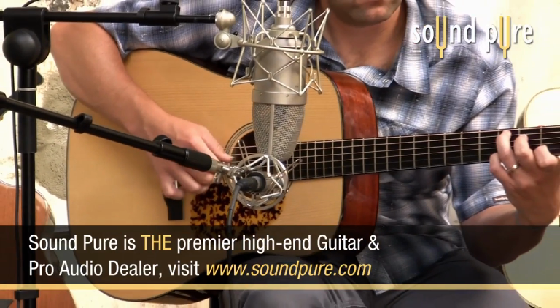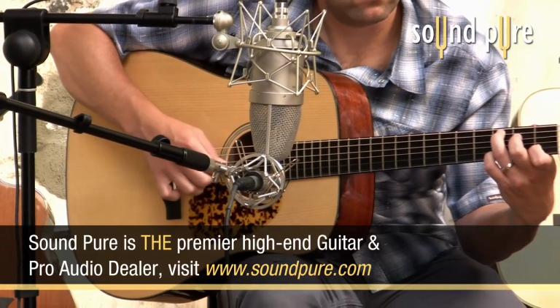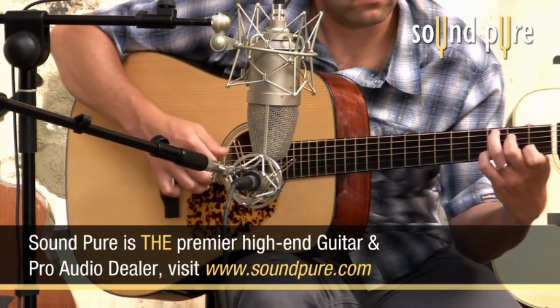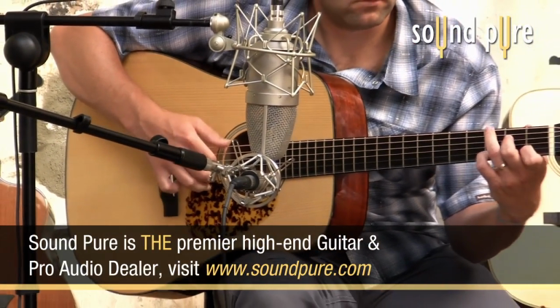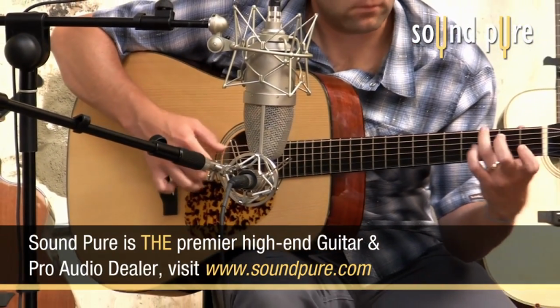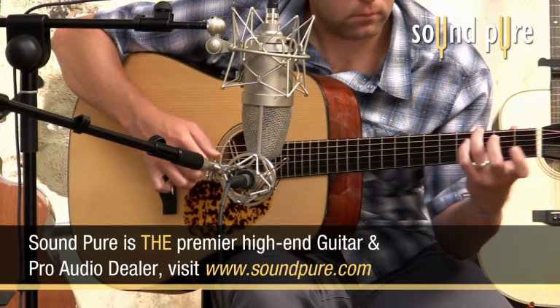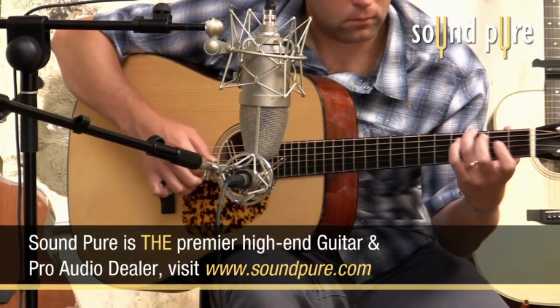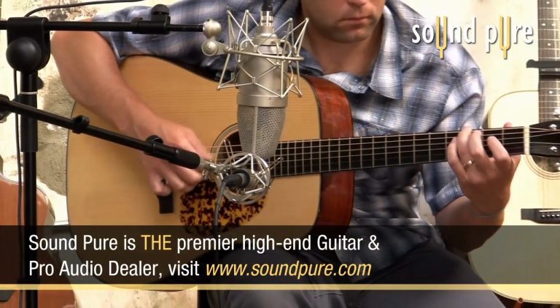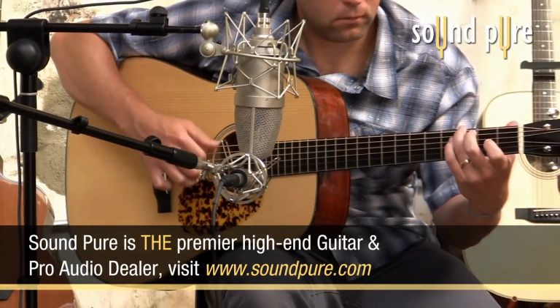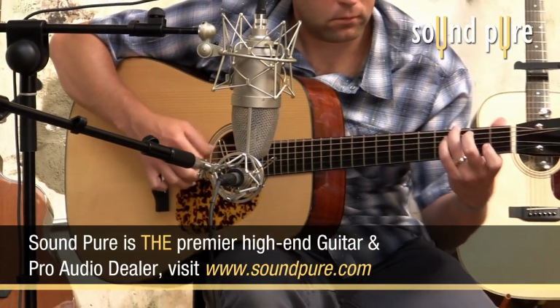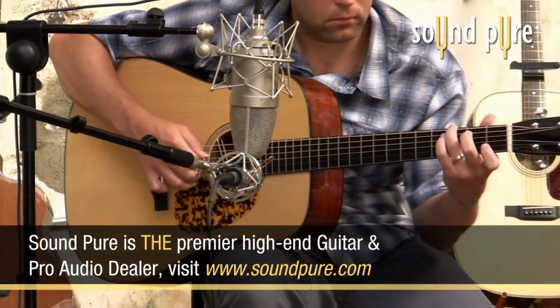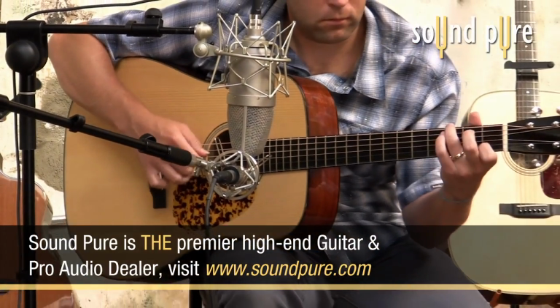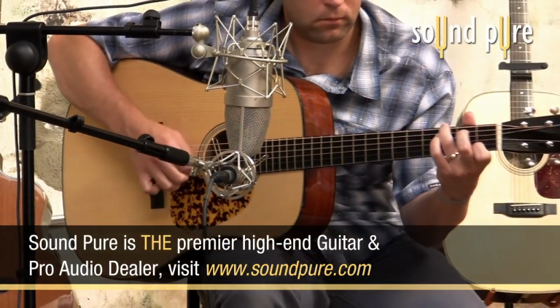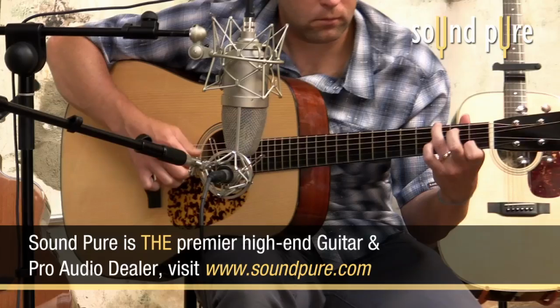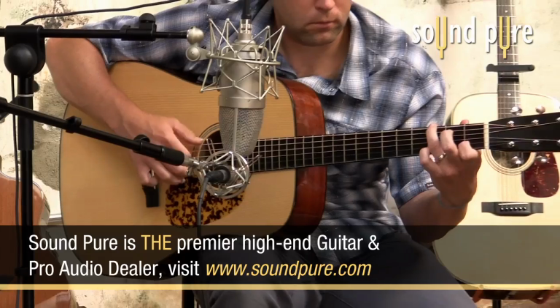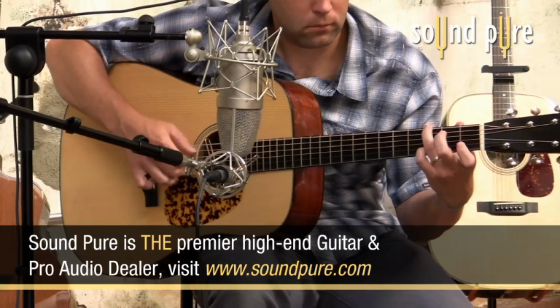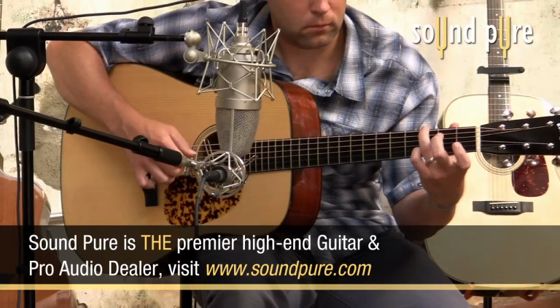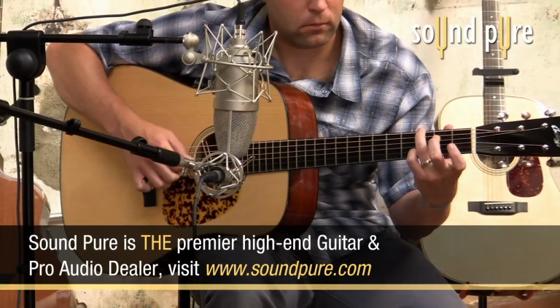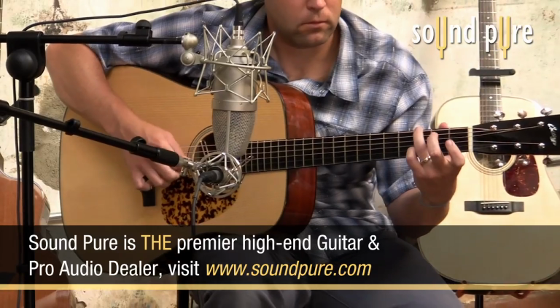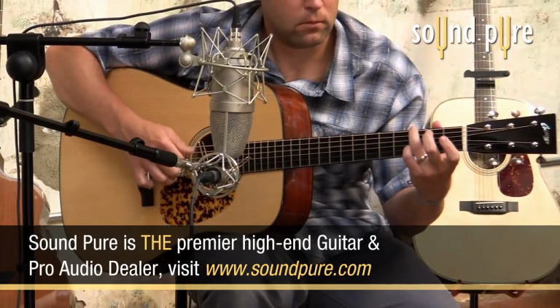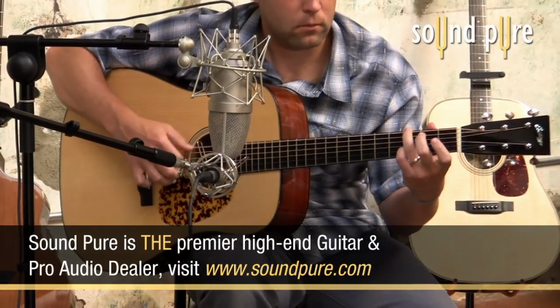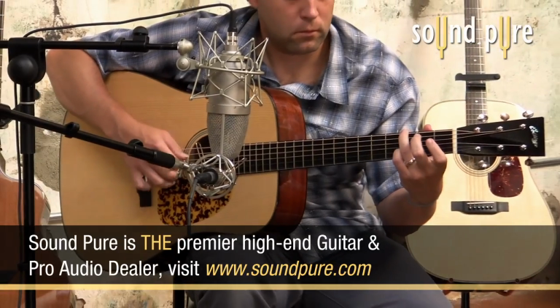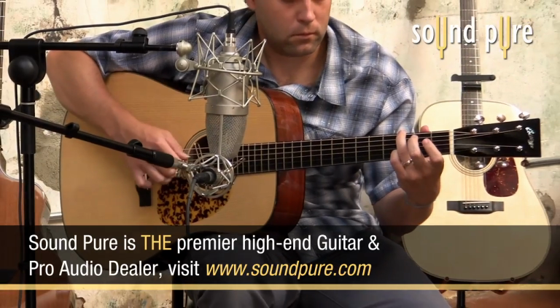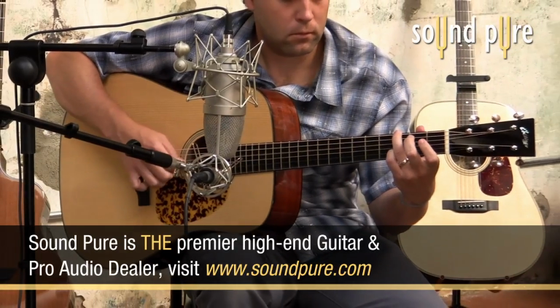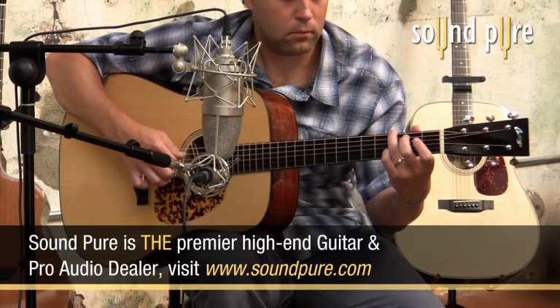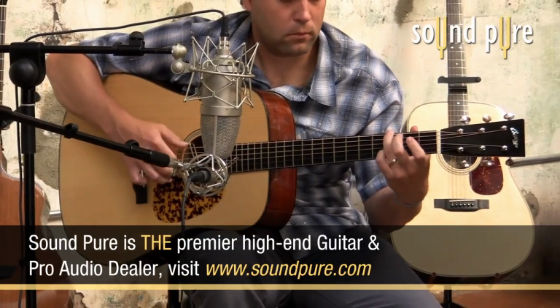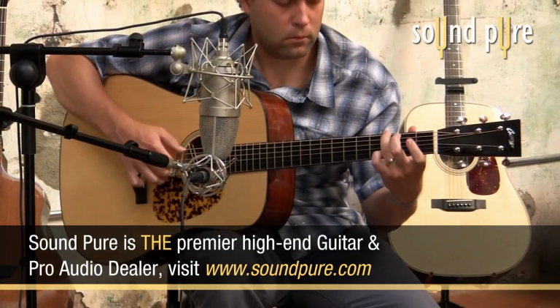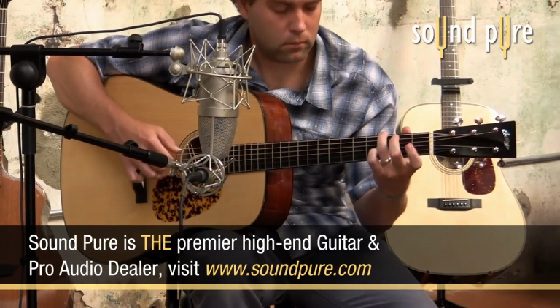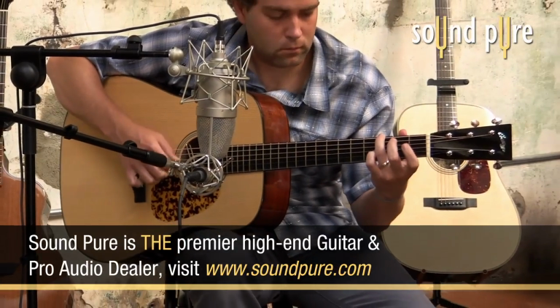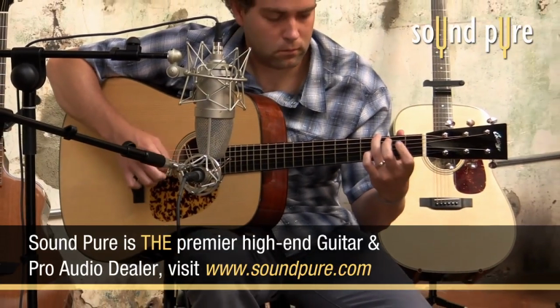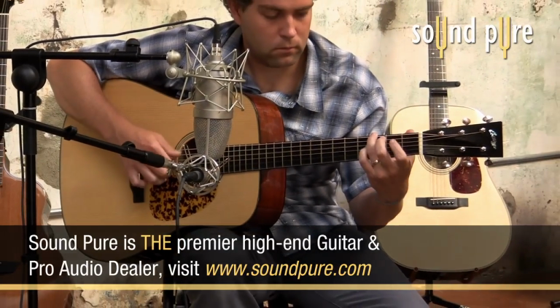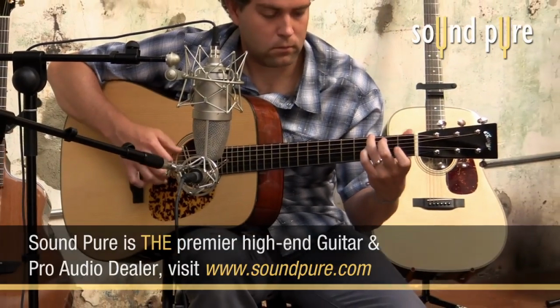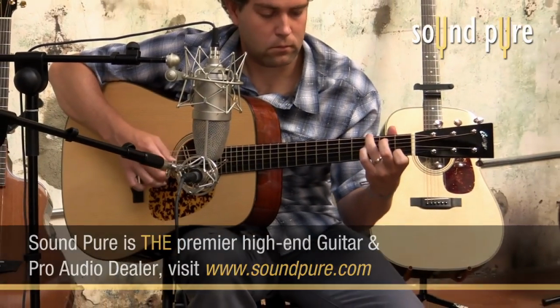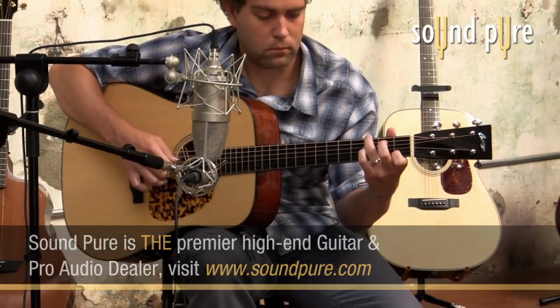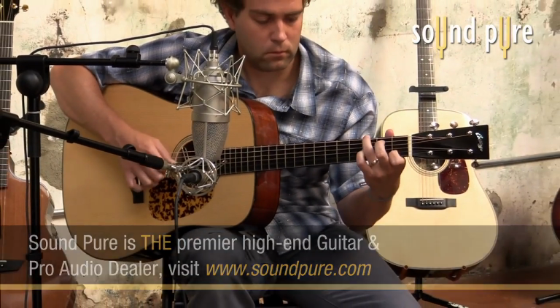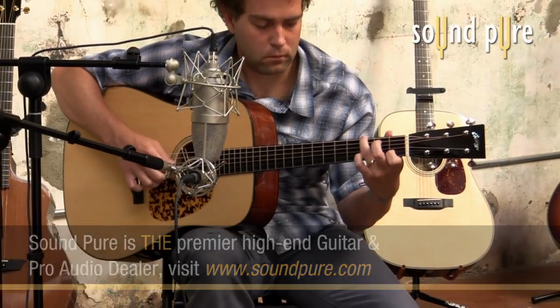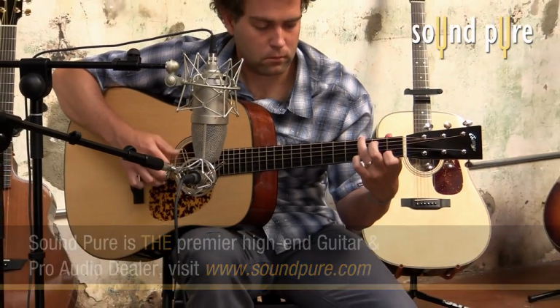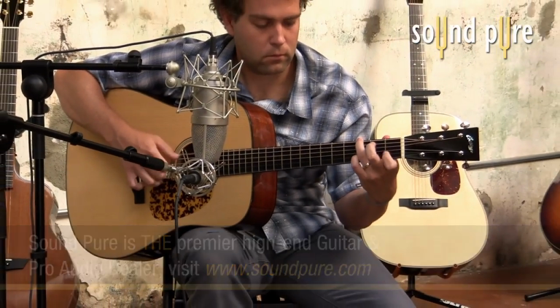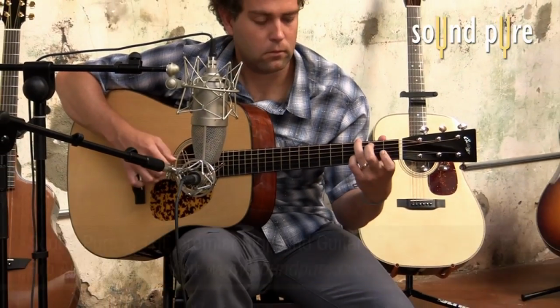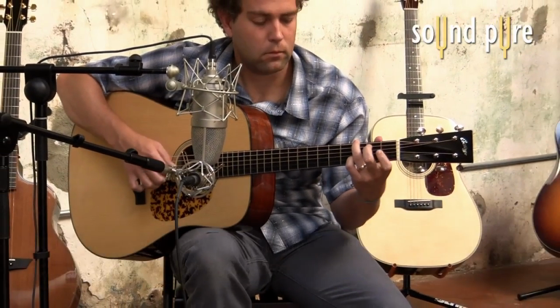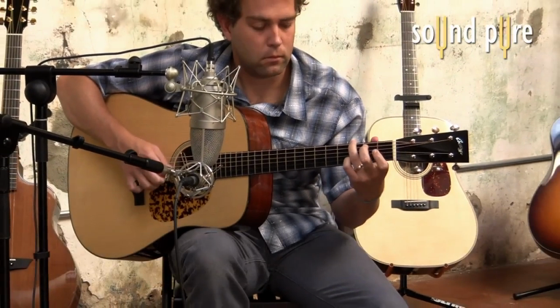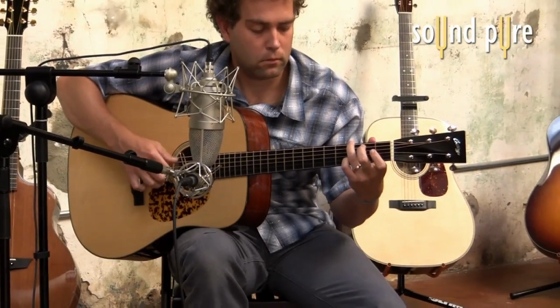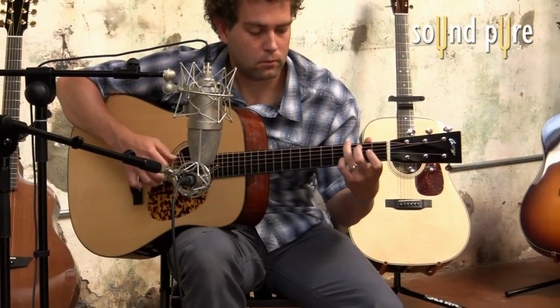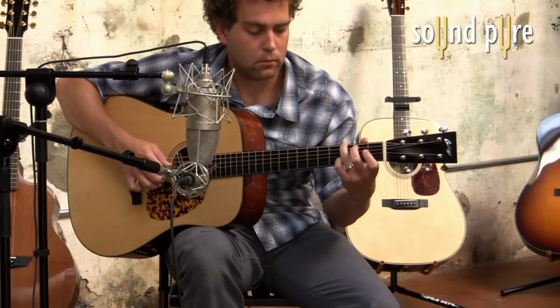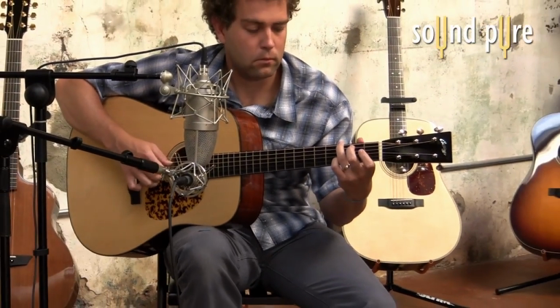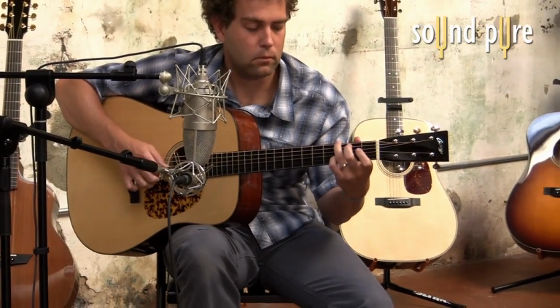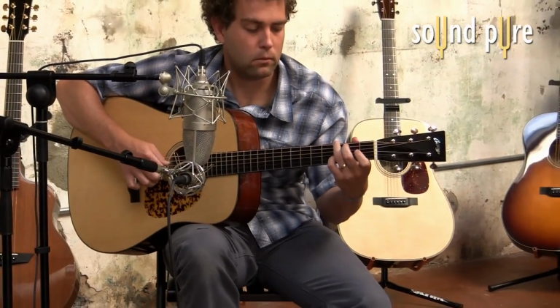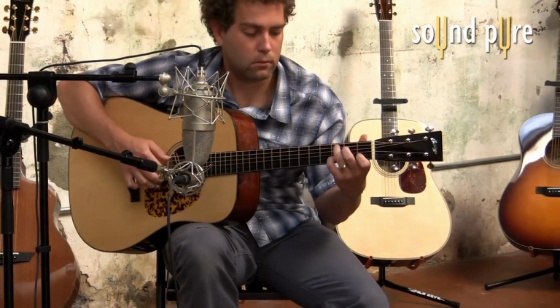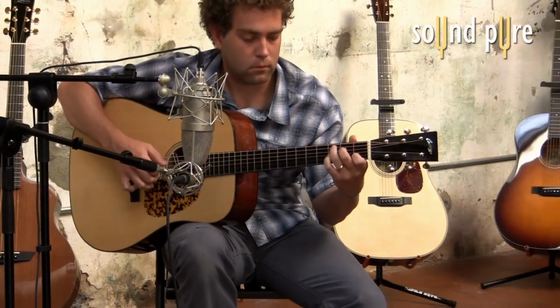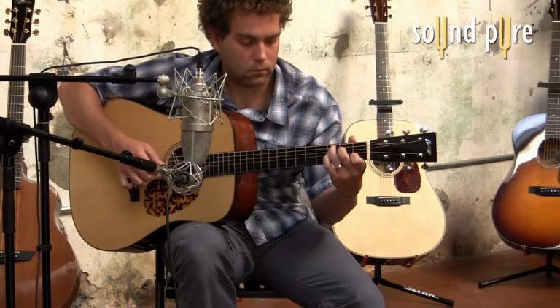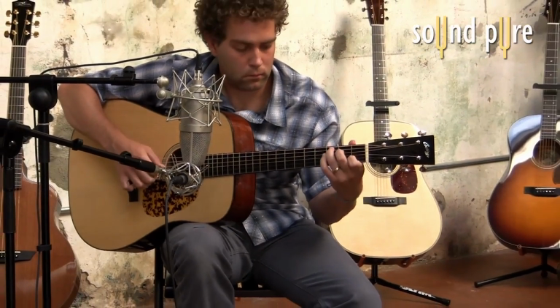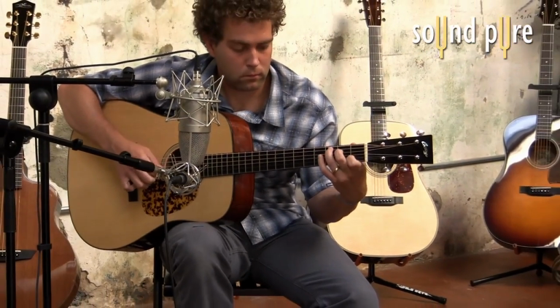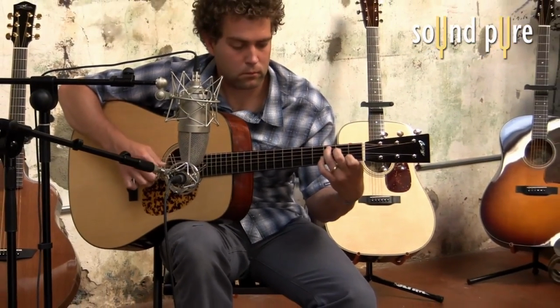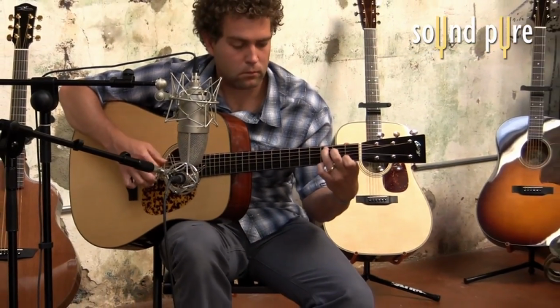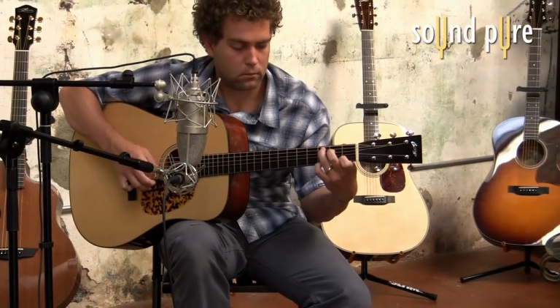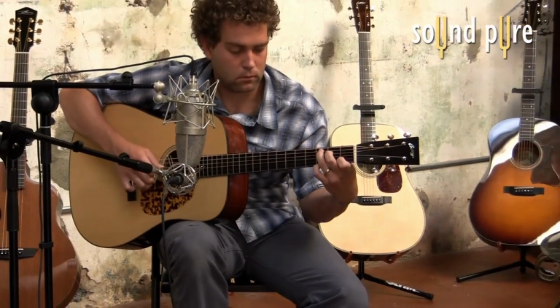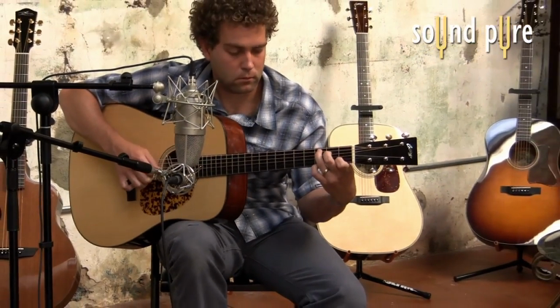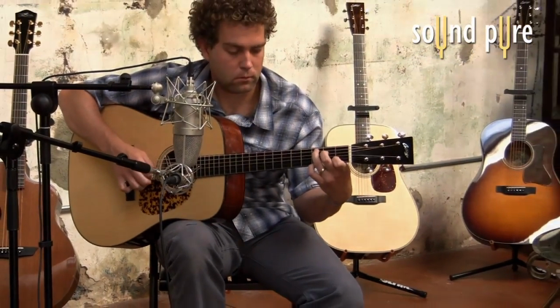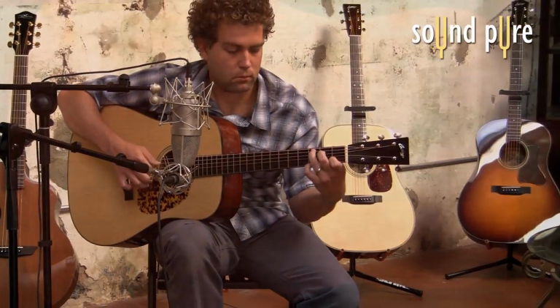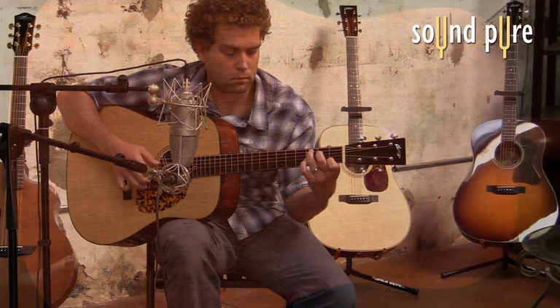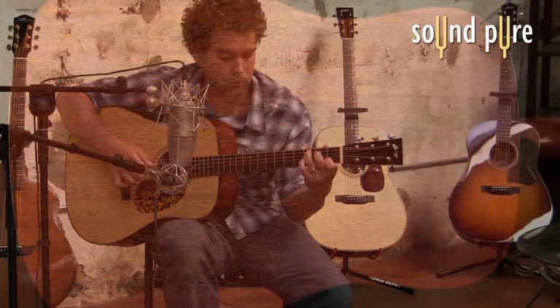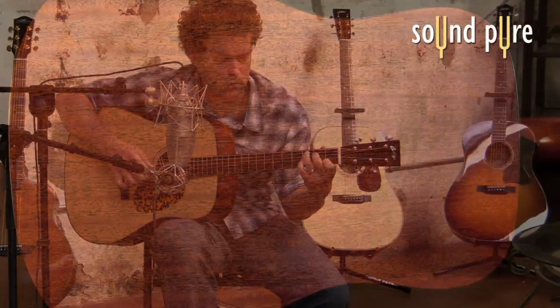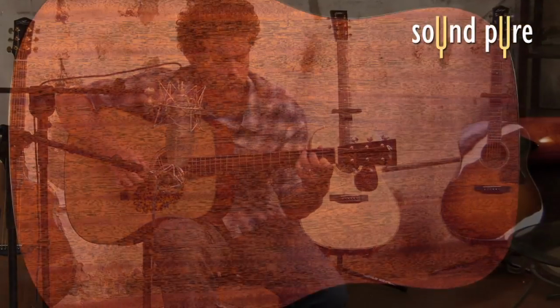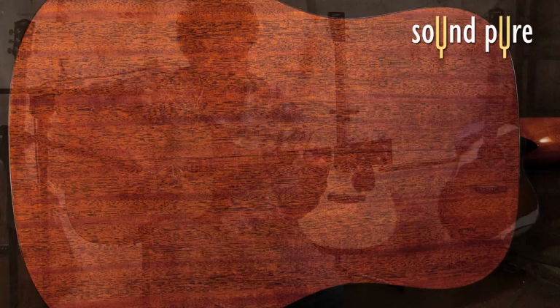If you are looking for an Adirondack spruce and mahogany dread, this Collings CW MHA should be a serious contender.